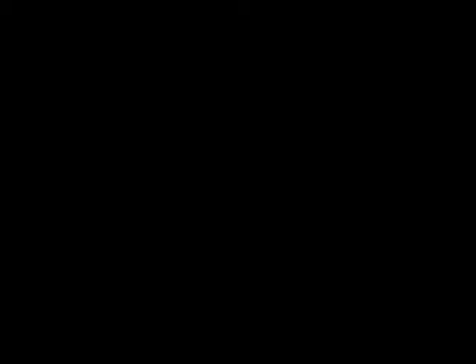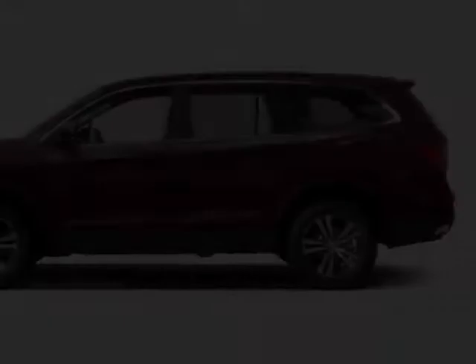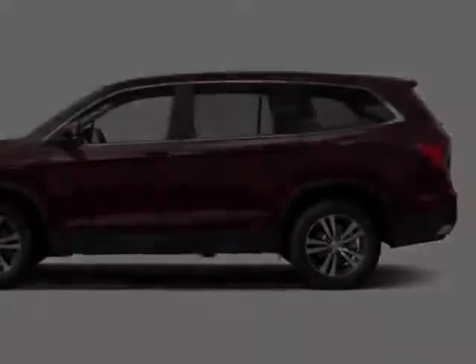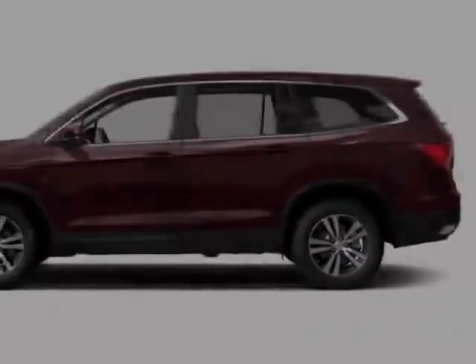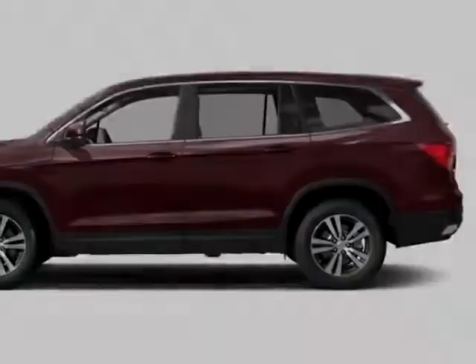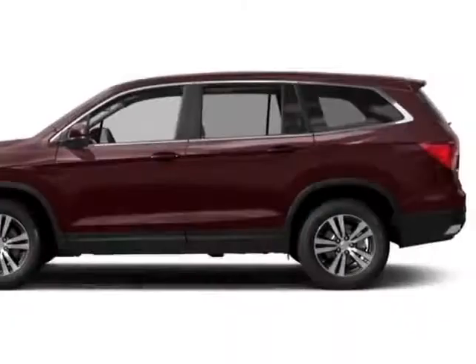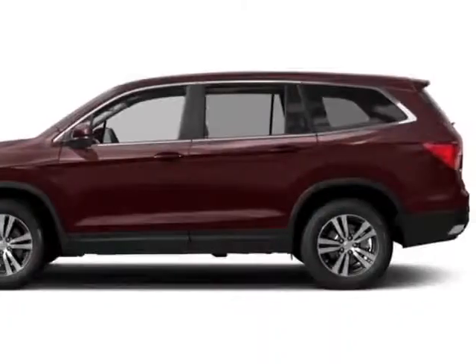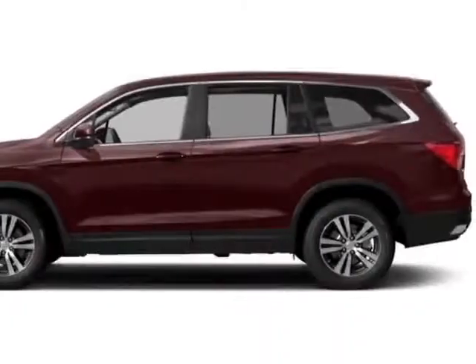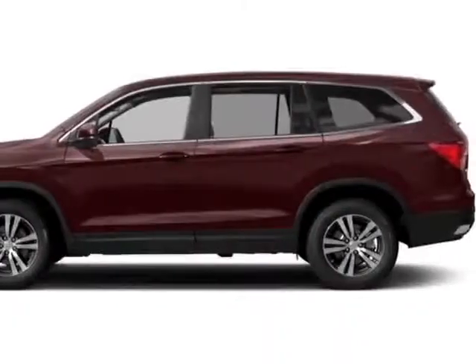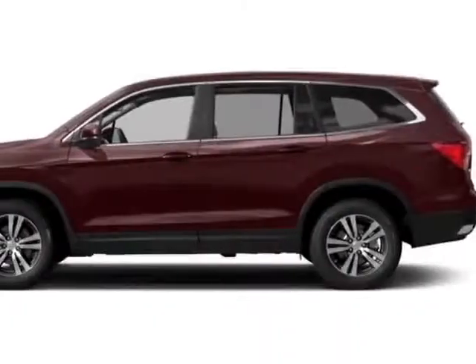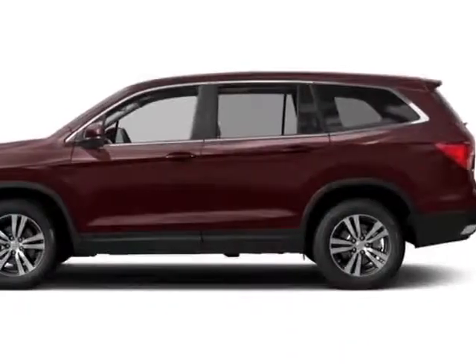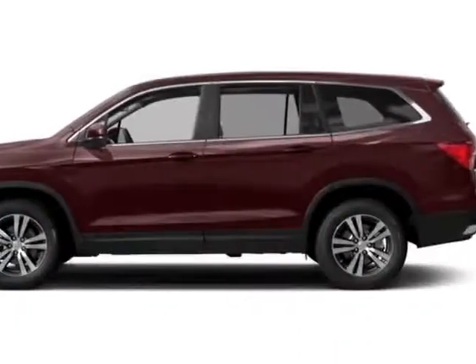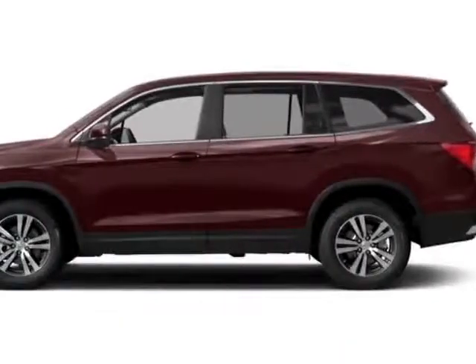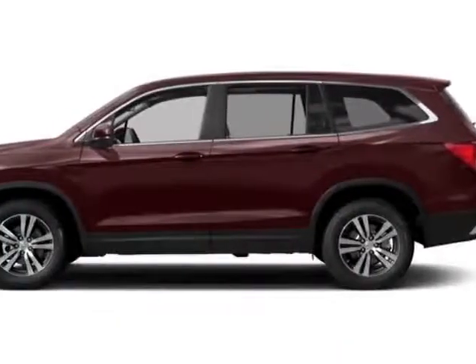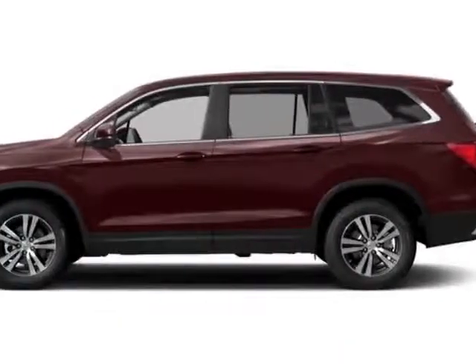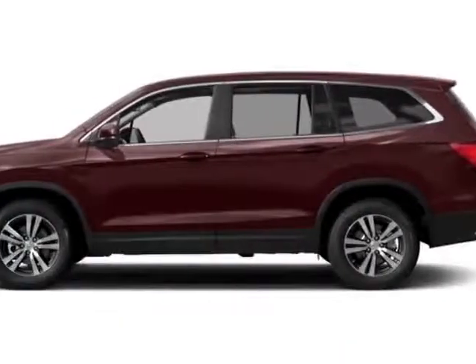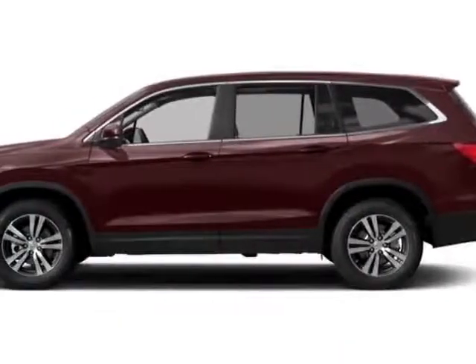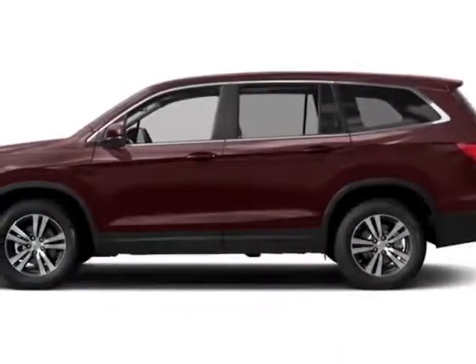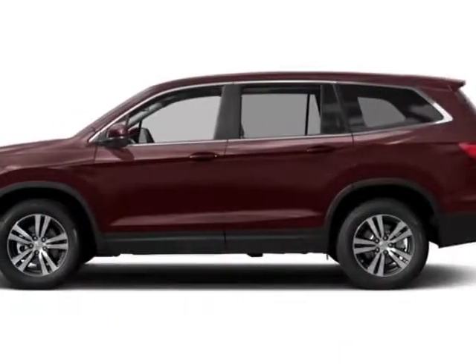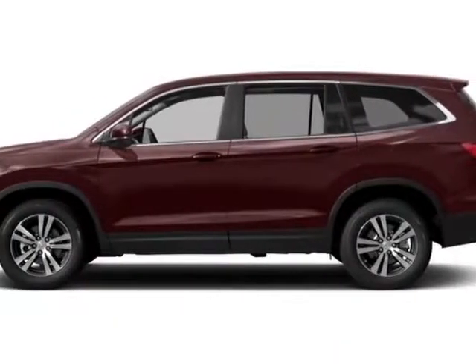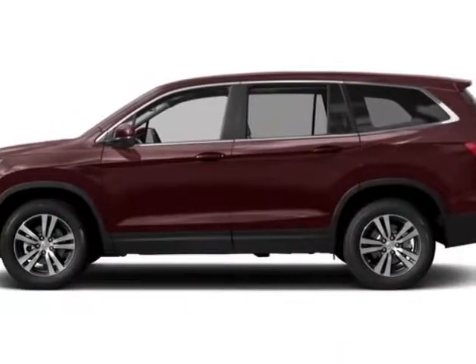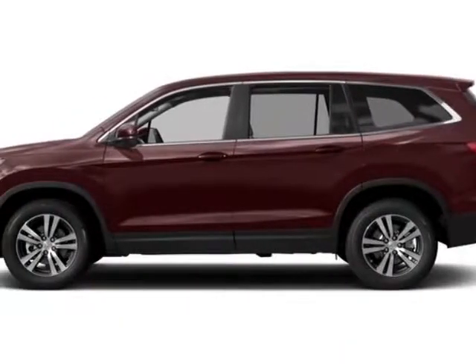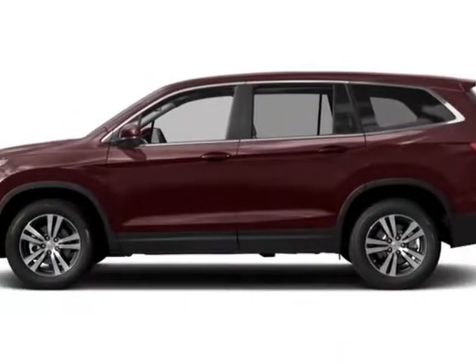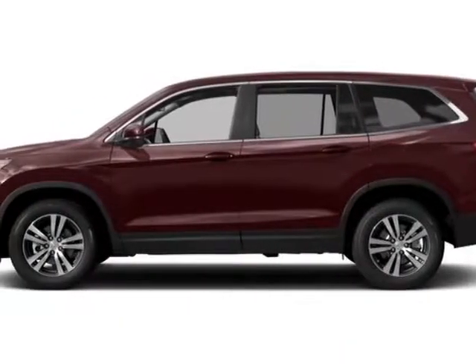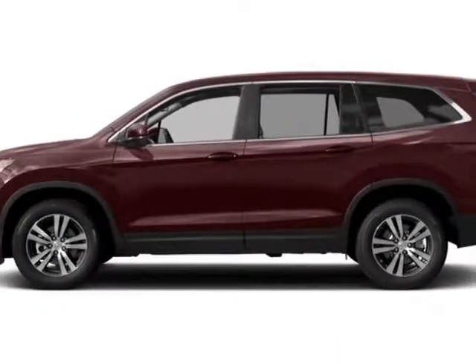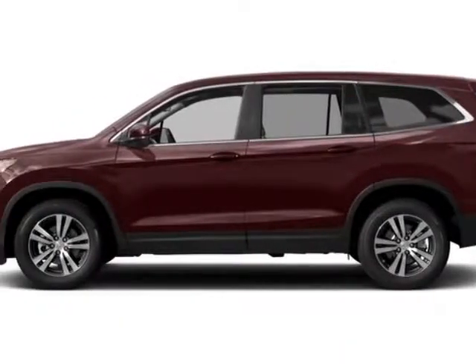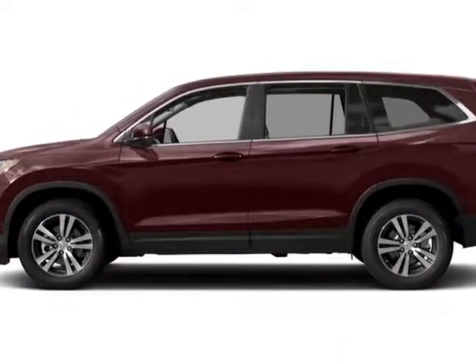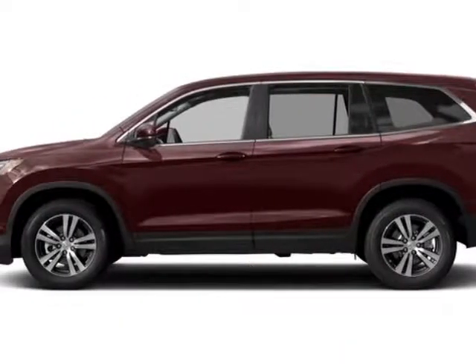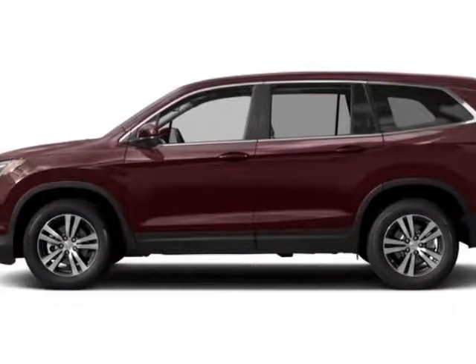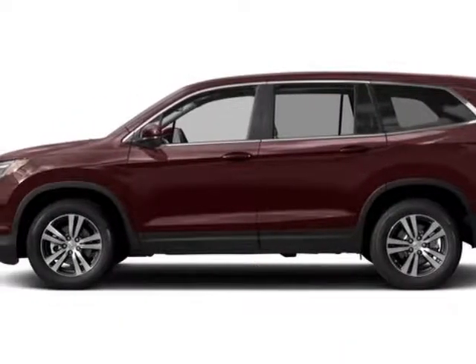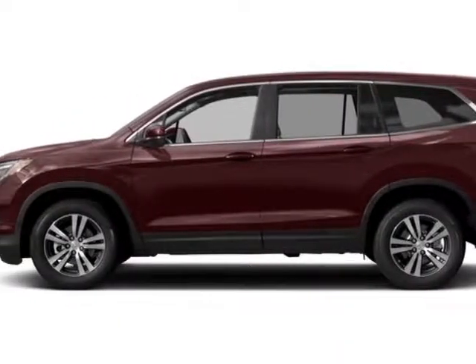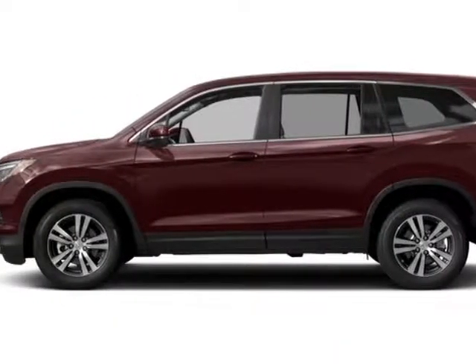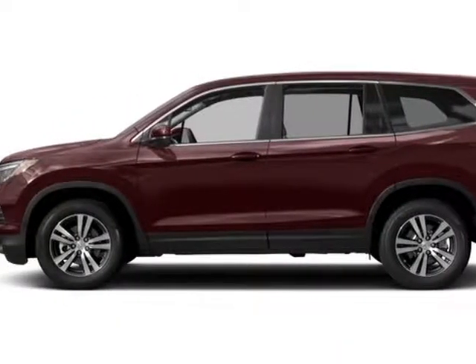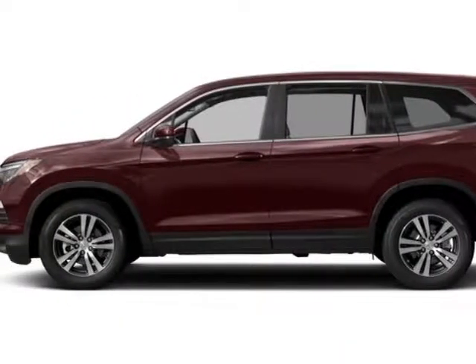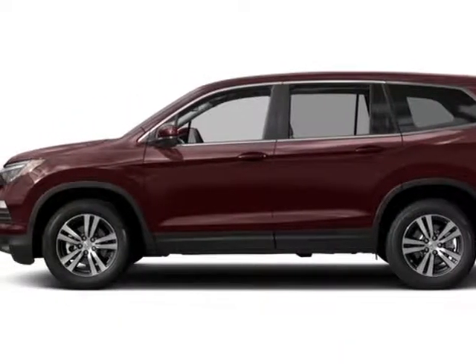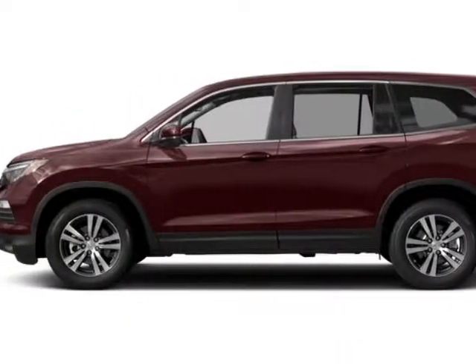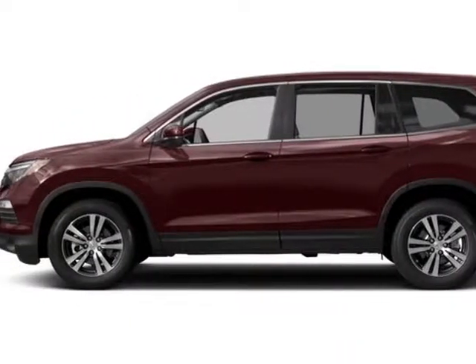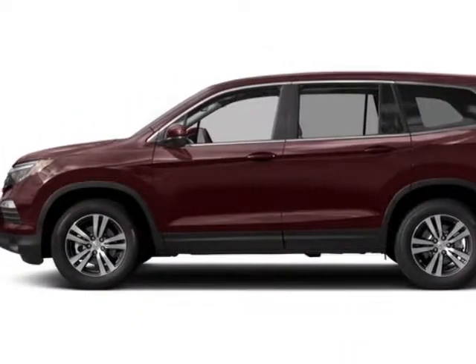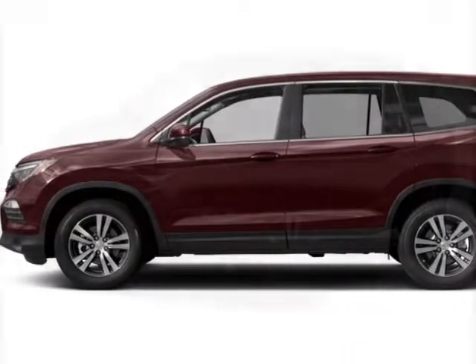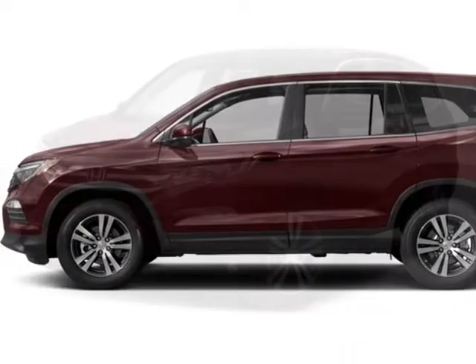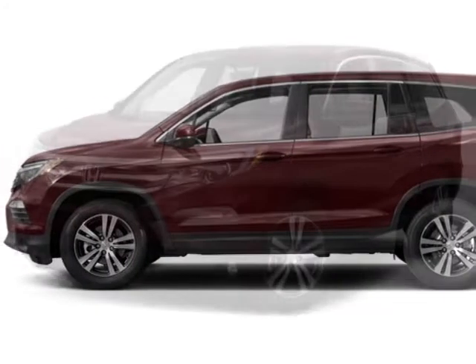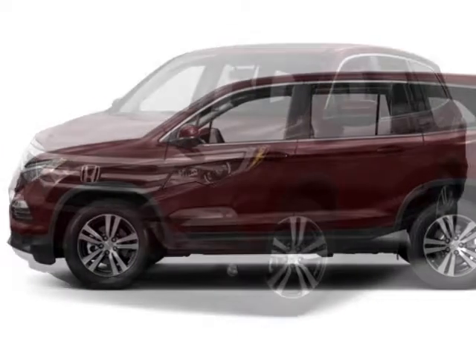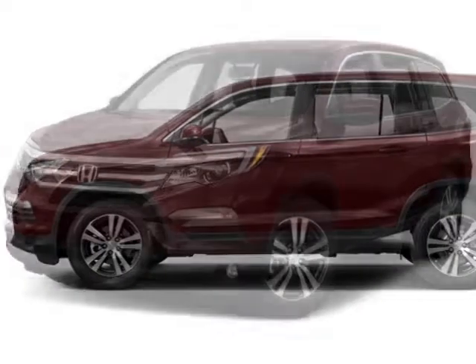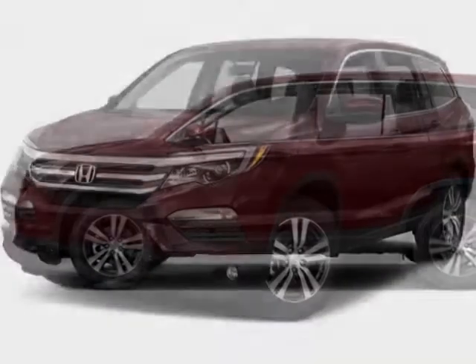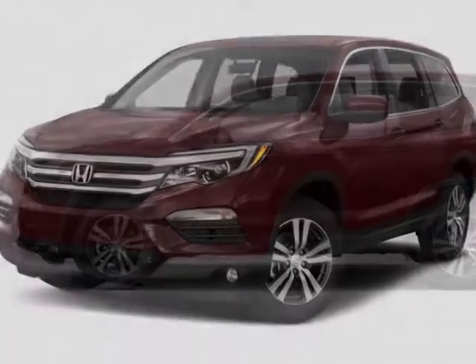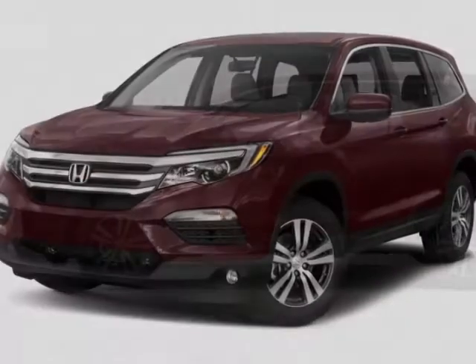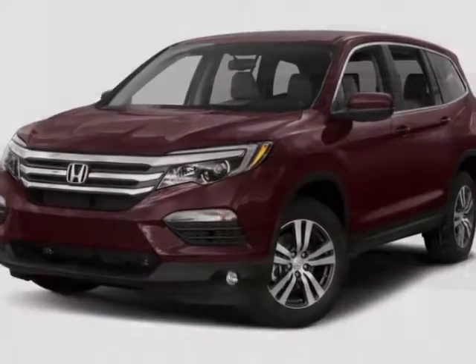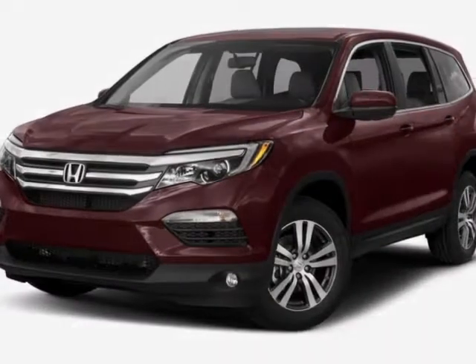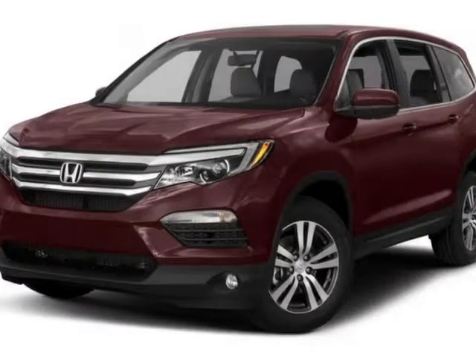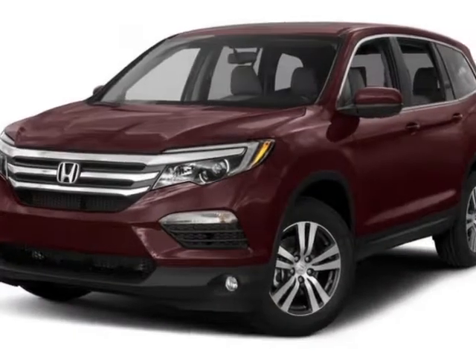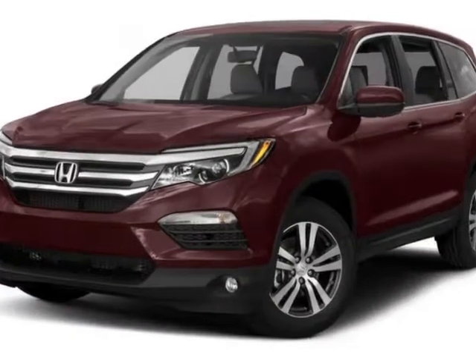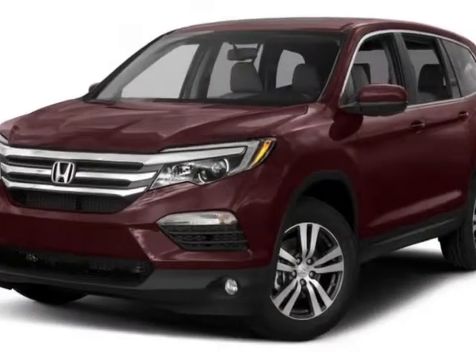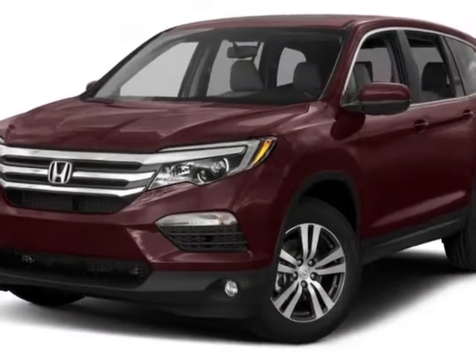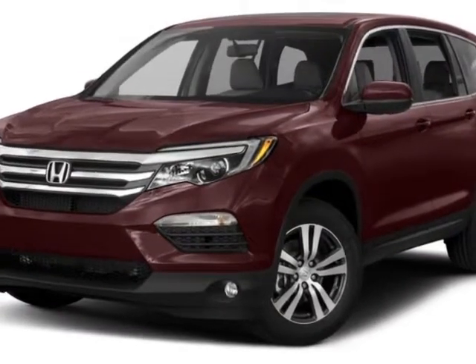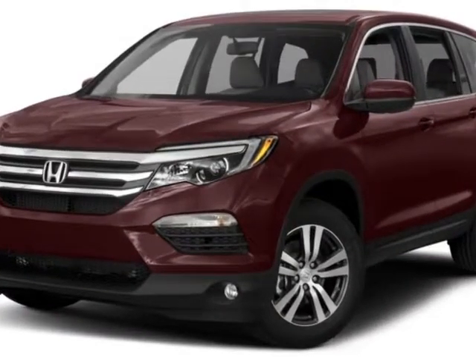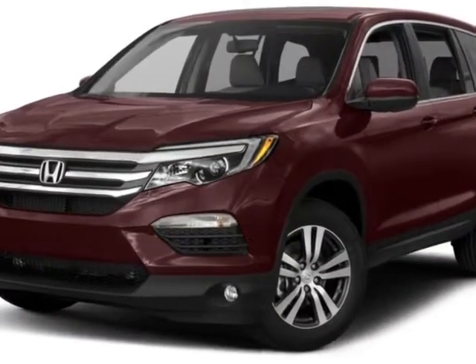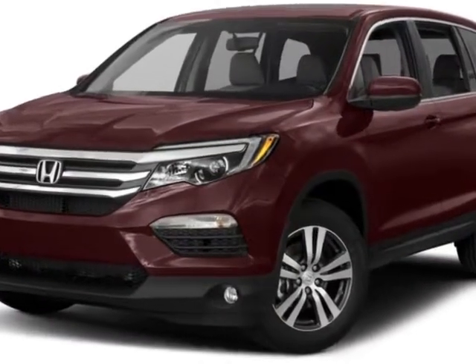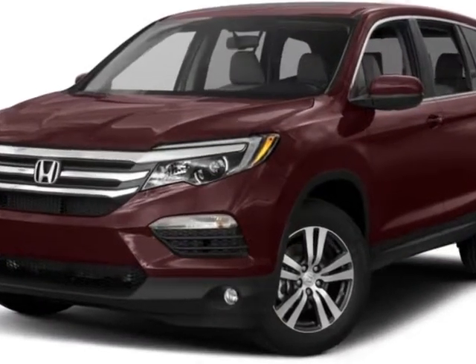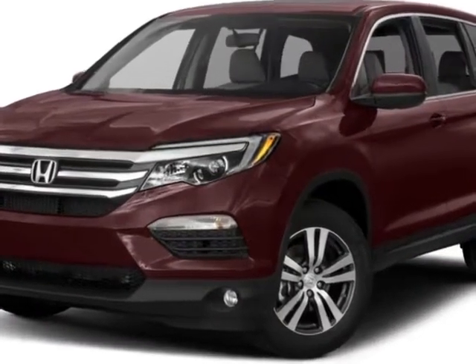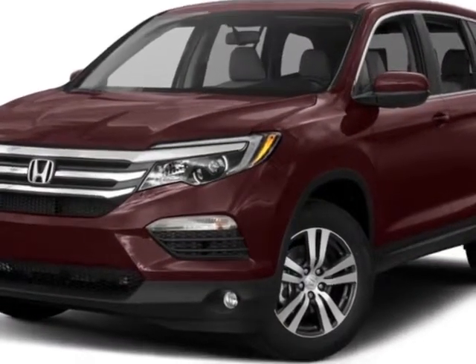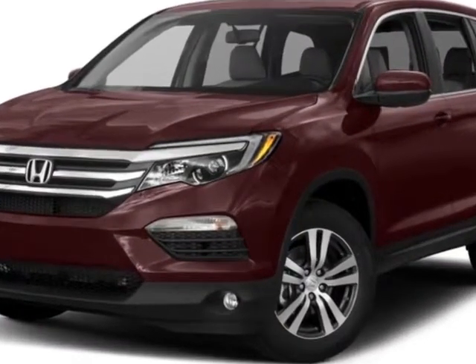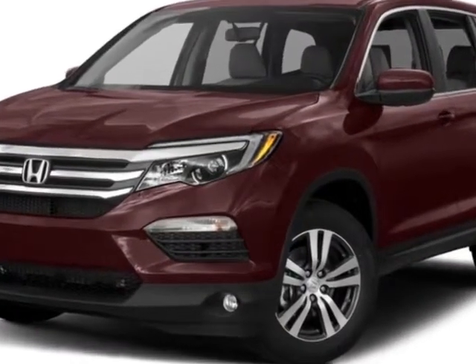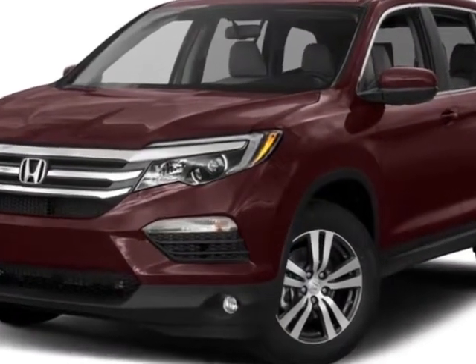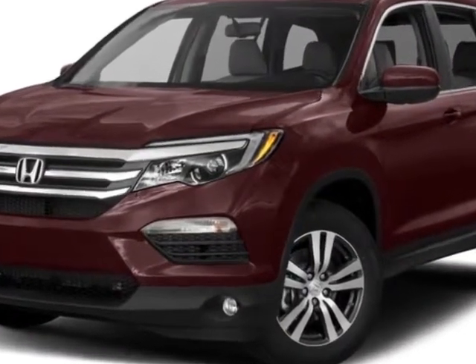Take a look at this new 2017 Honda Pilot. For your protection, this vehicle has a full factory warranty.